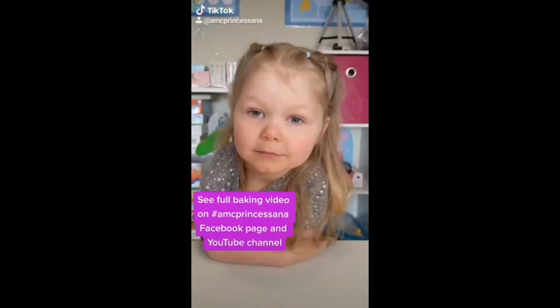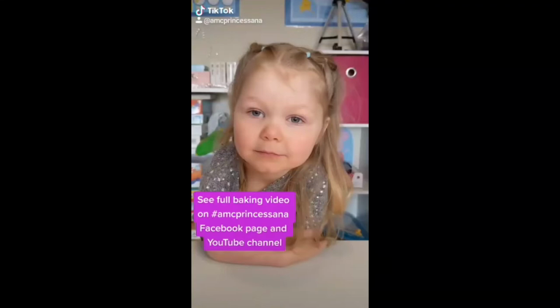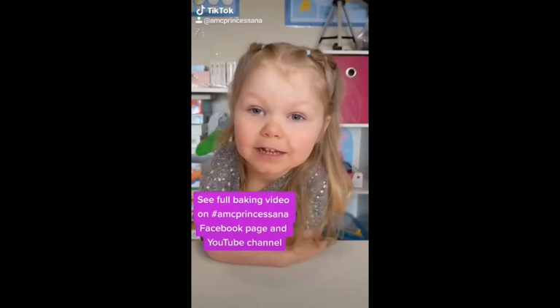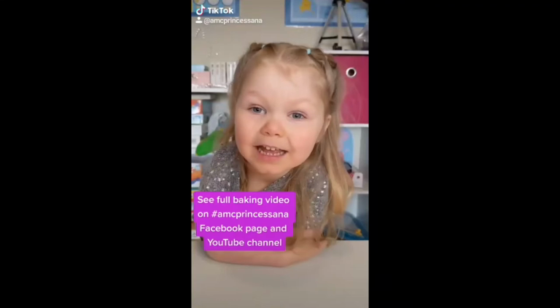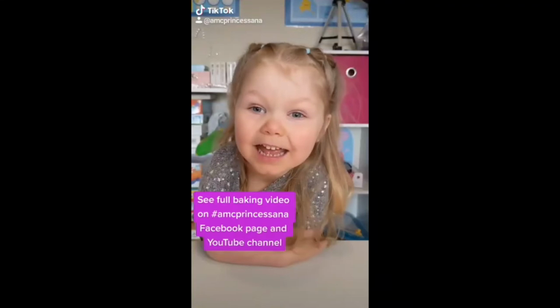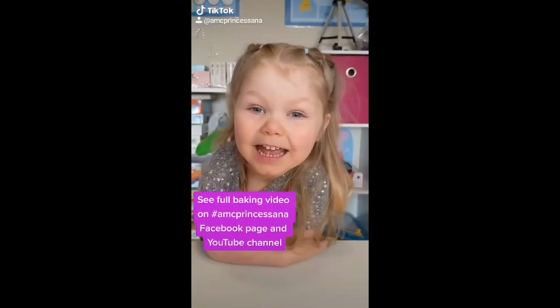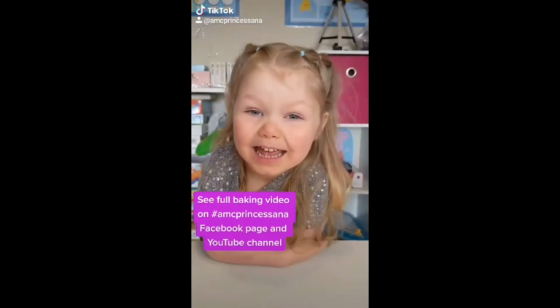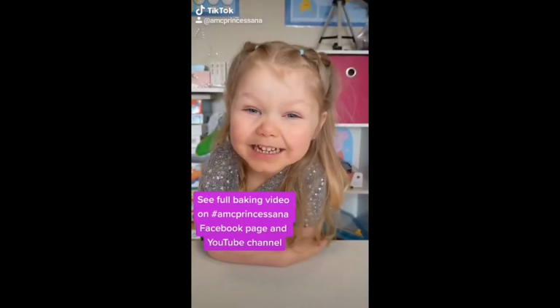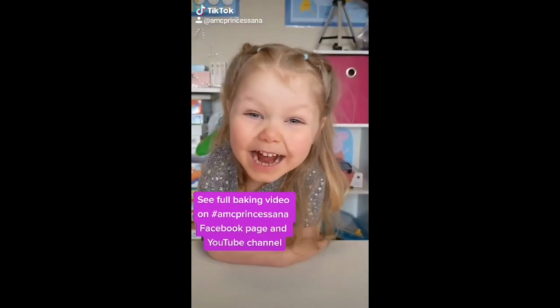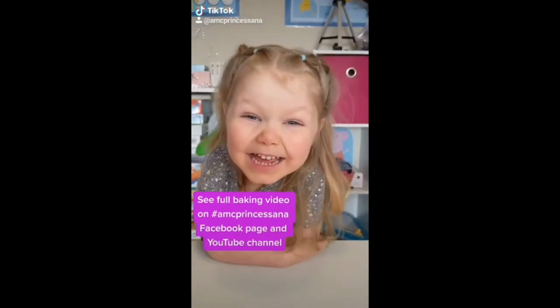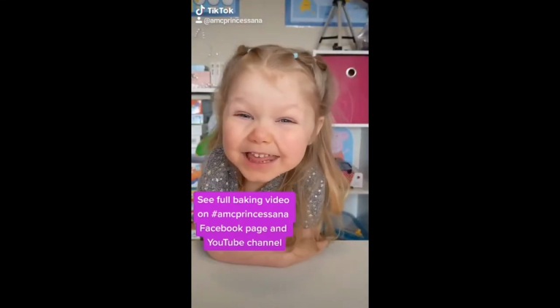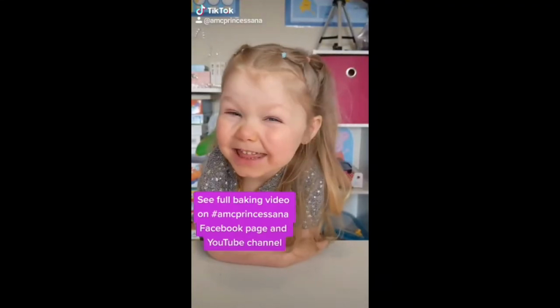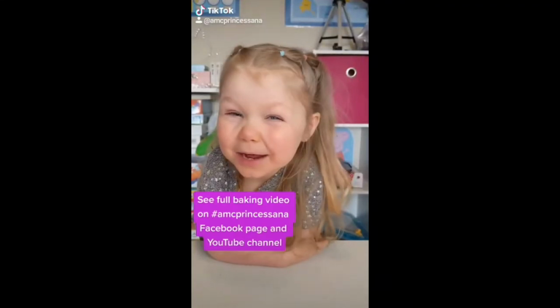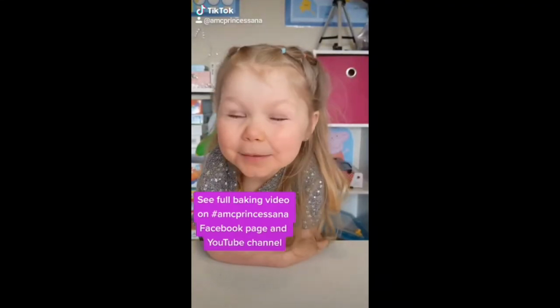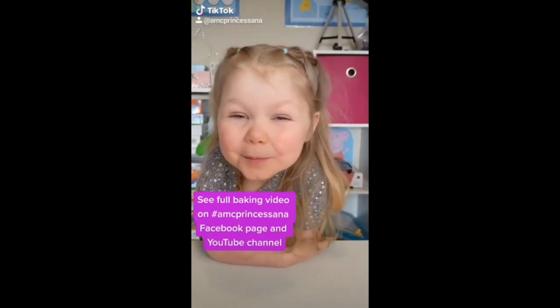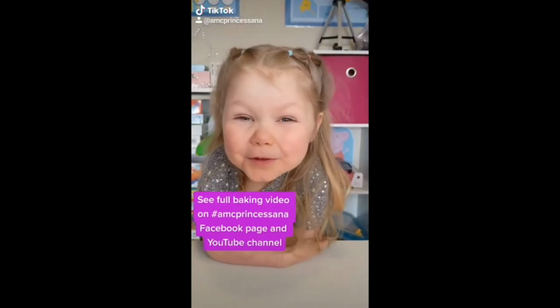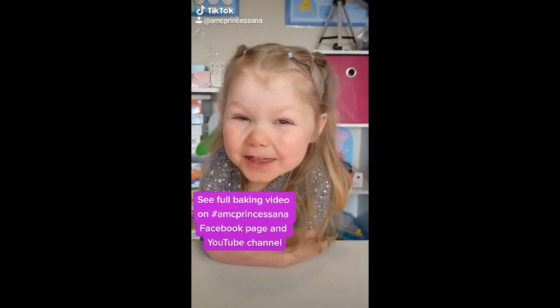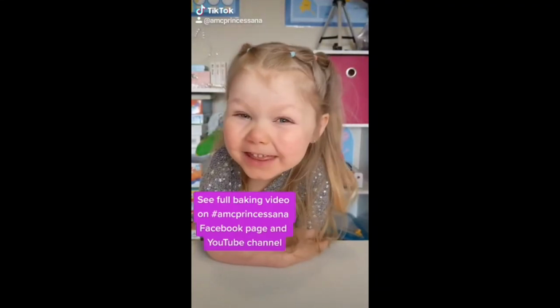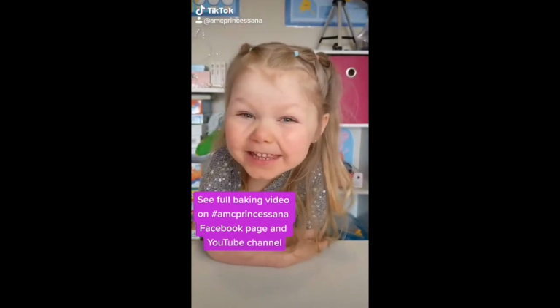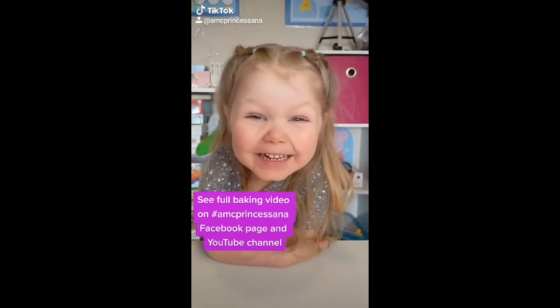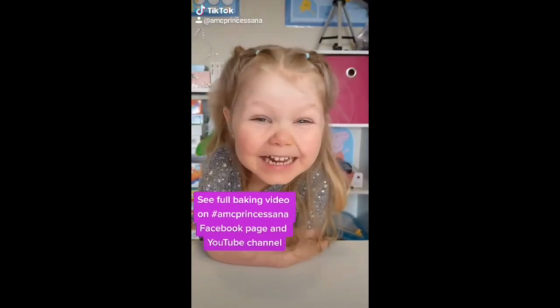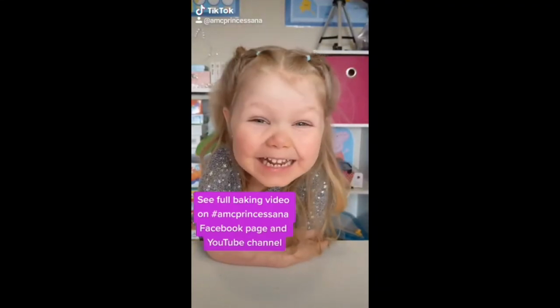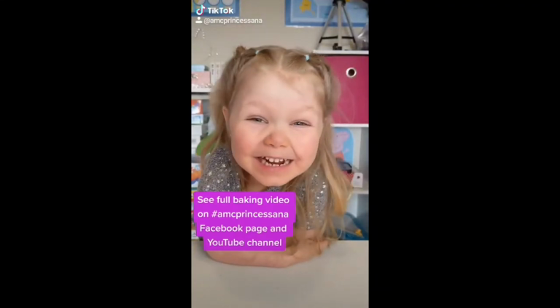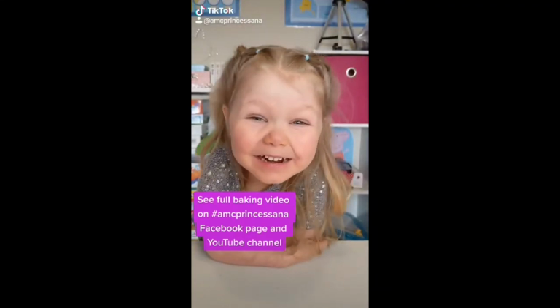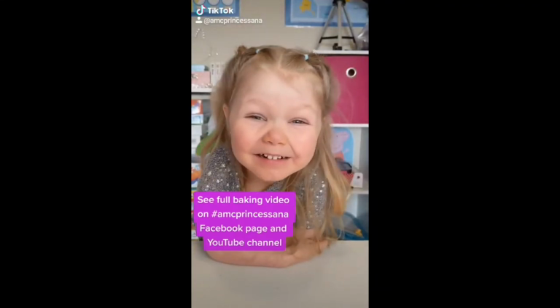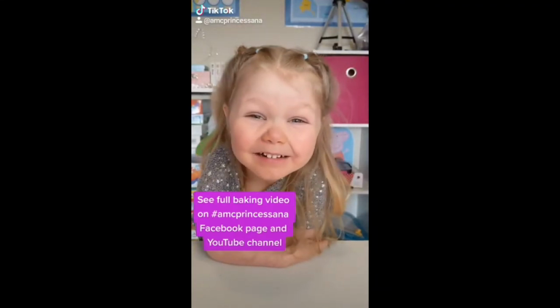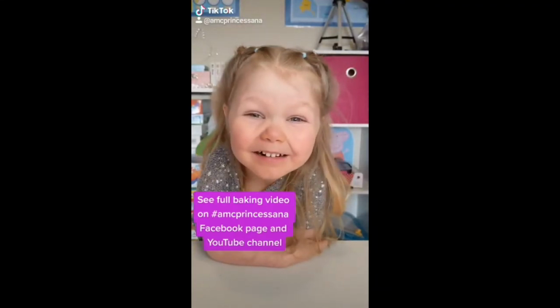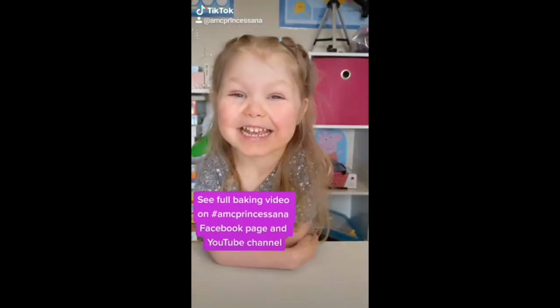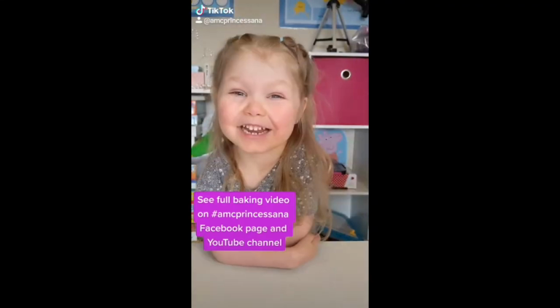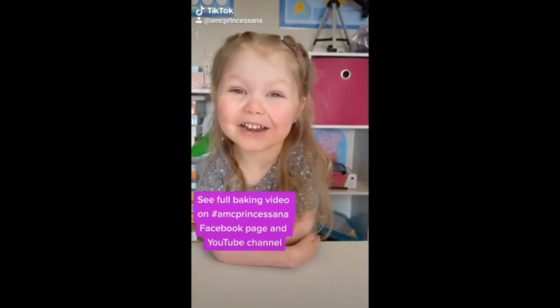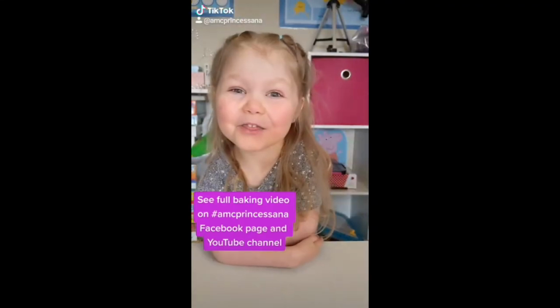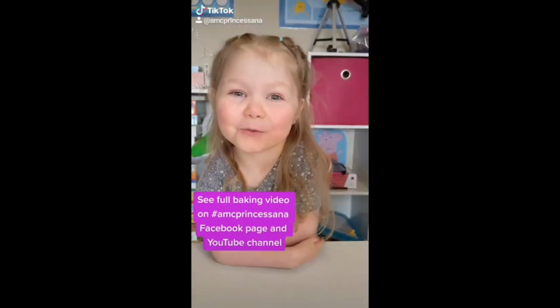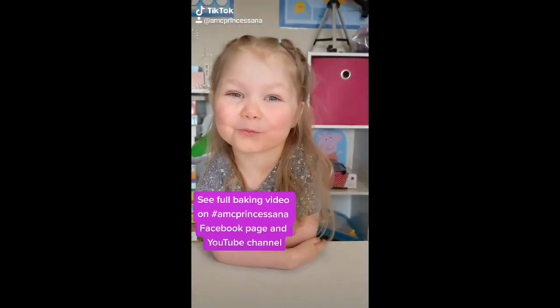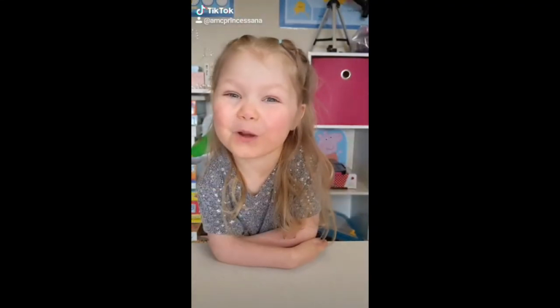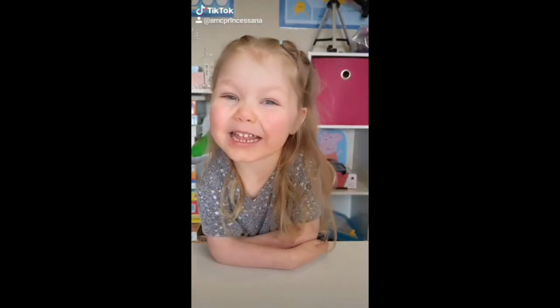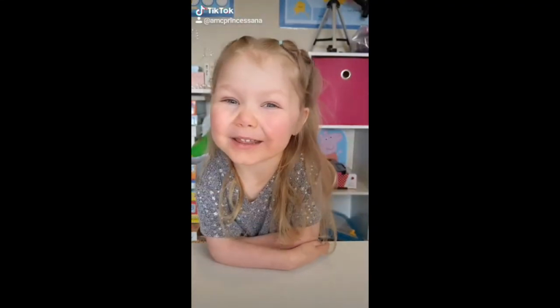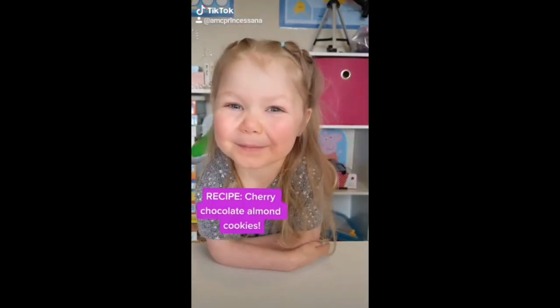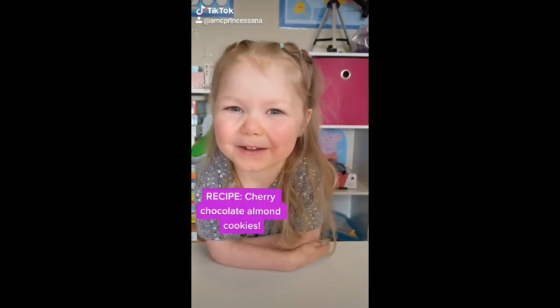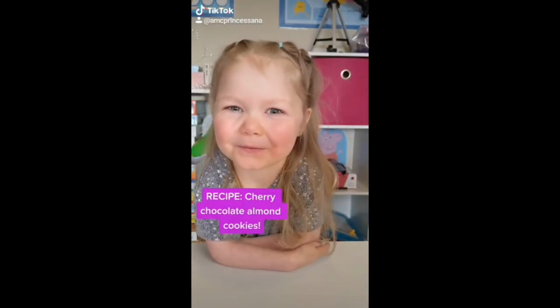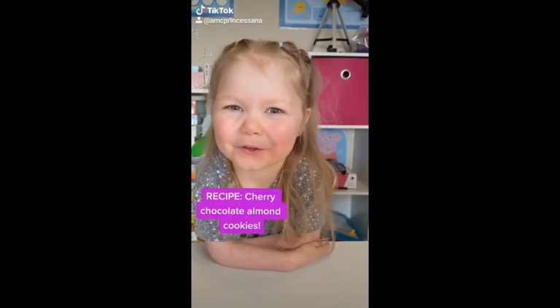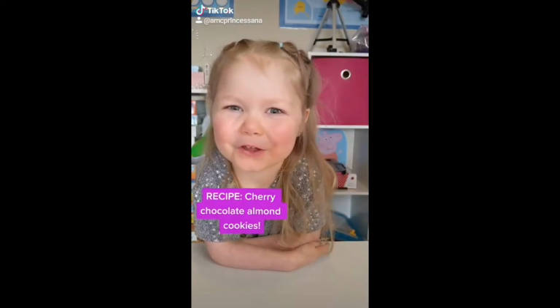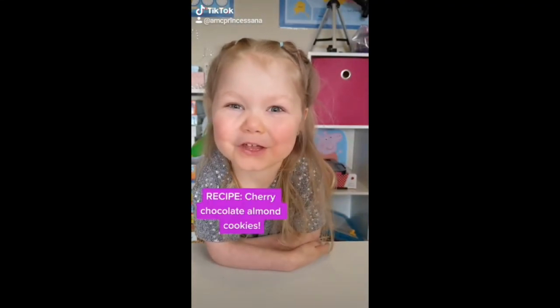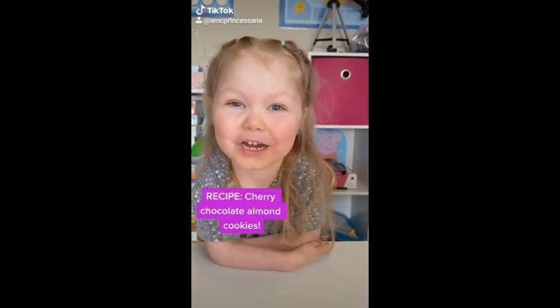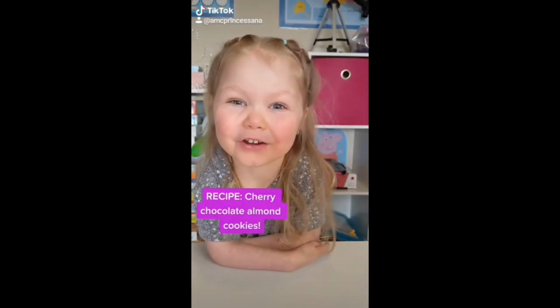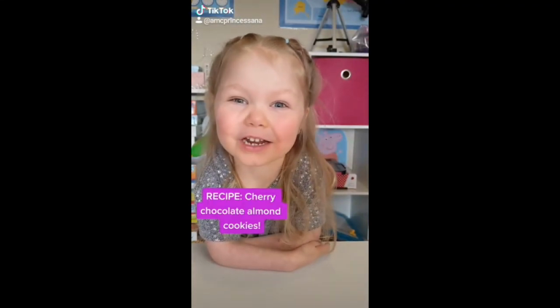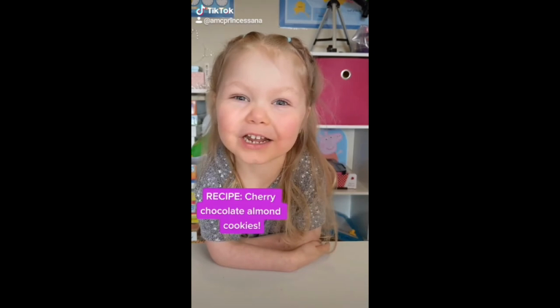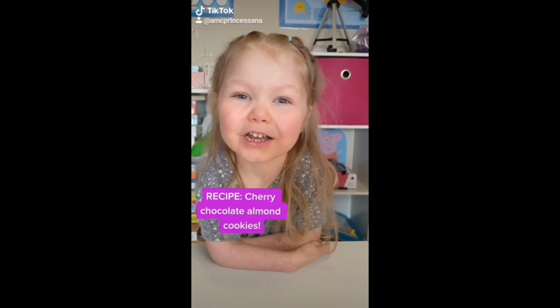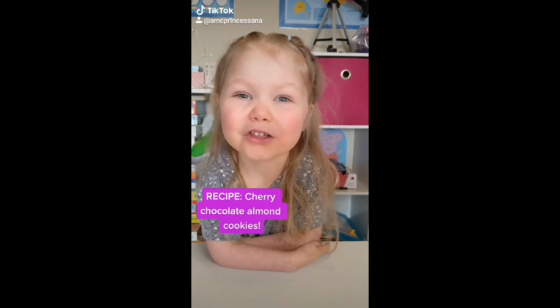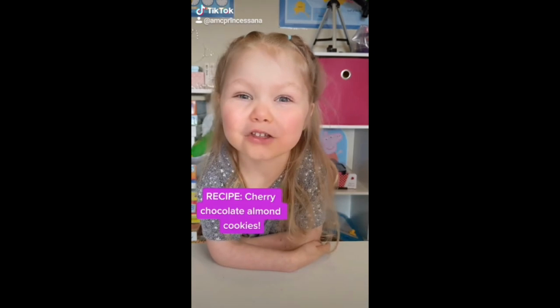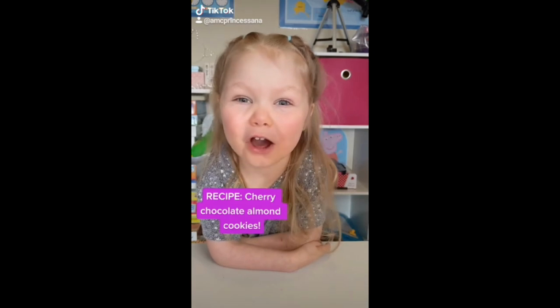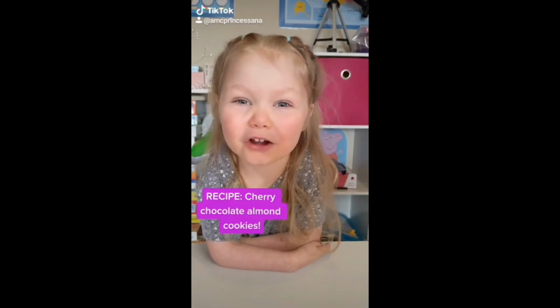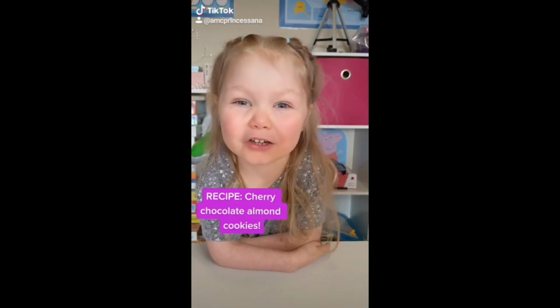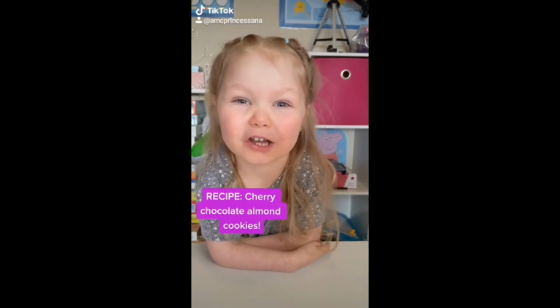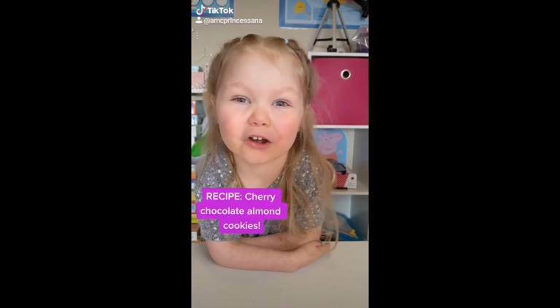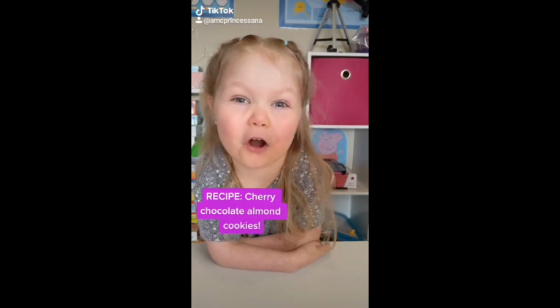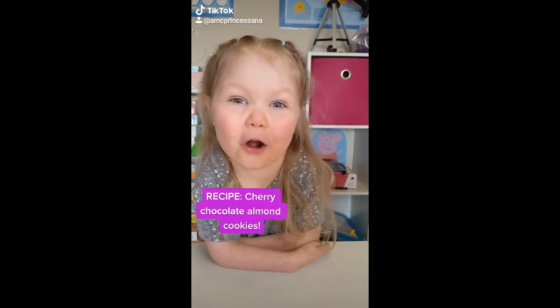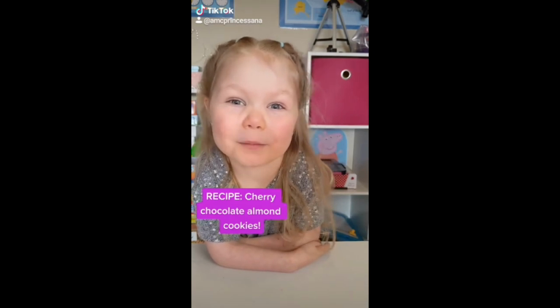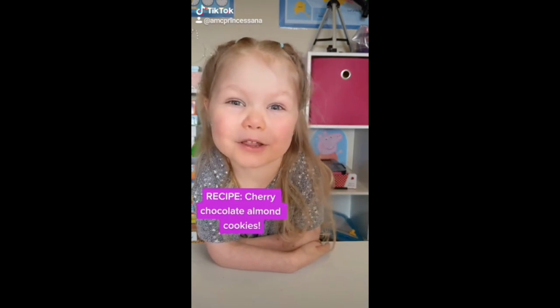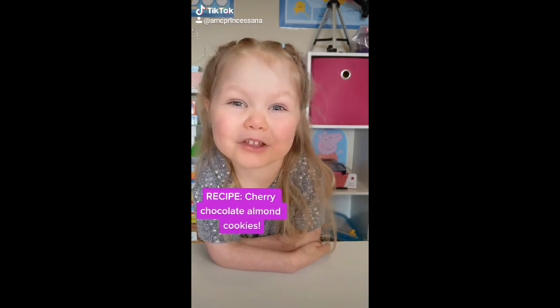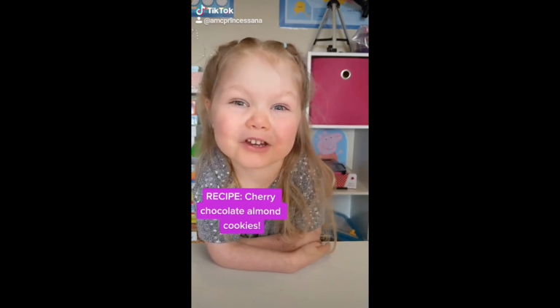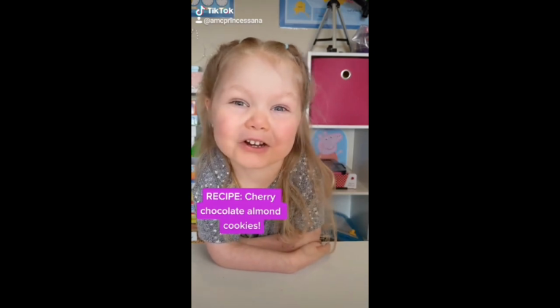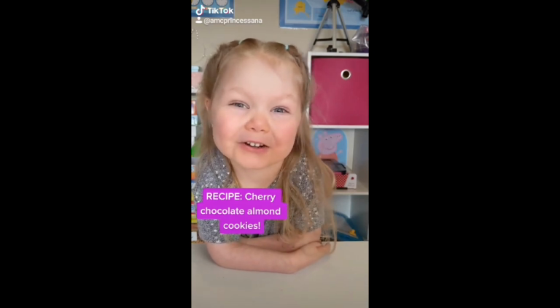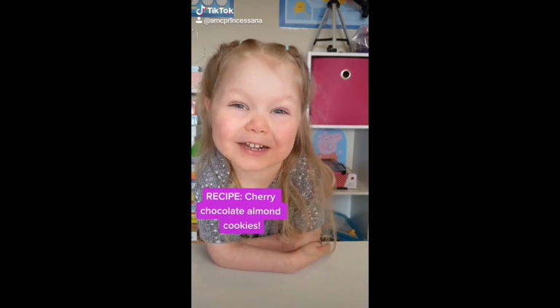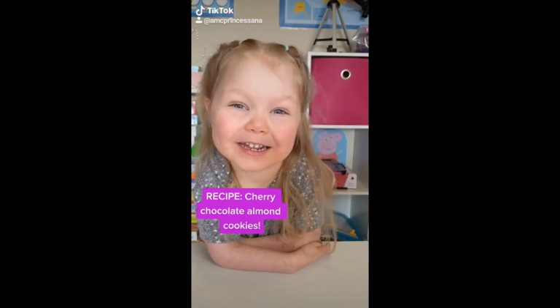Hey guys, it's Nancy Prenticella here. Here's a recipe for the Cherry Chocolate Almond Cookies.